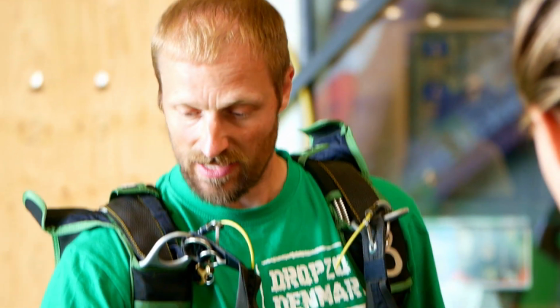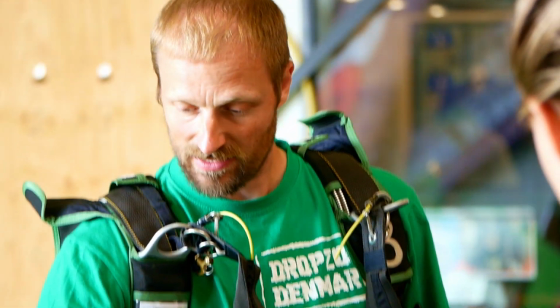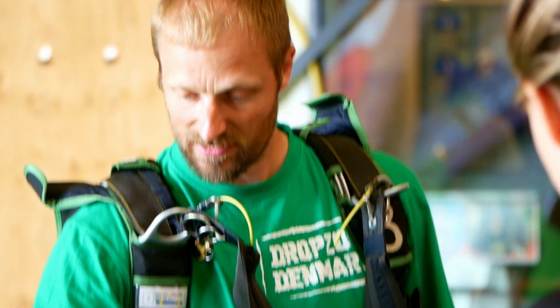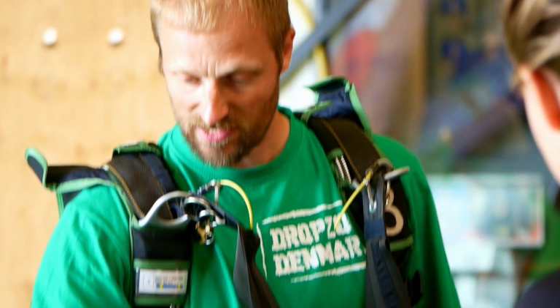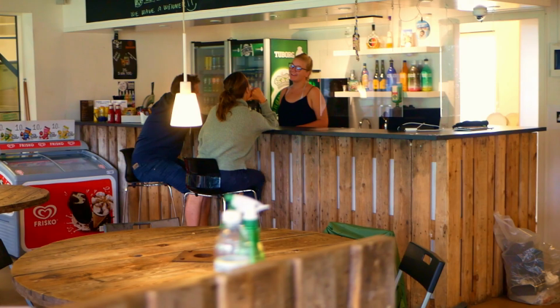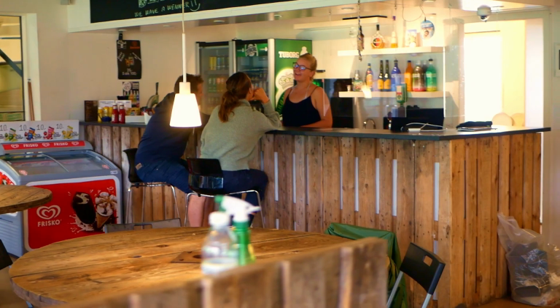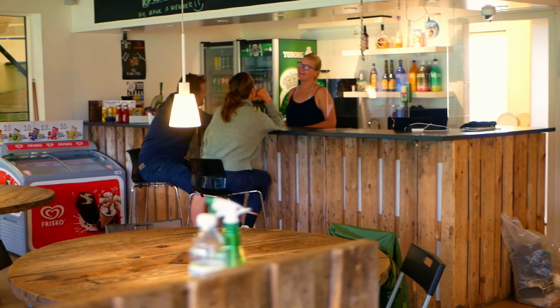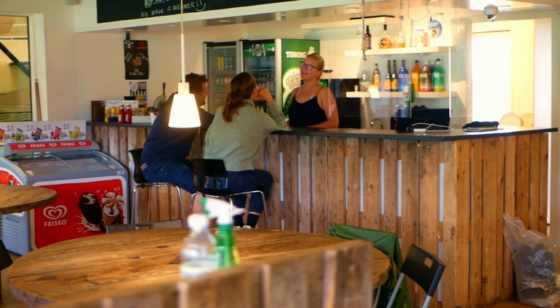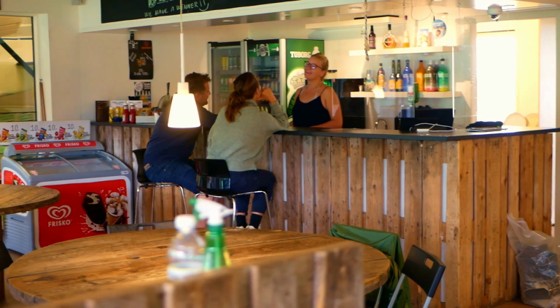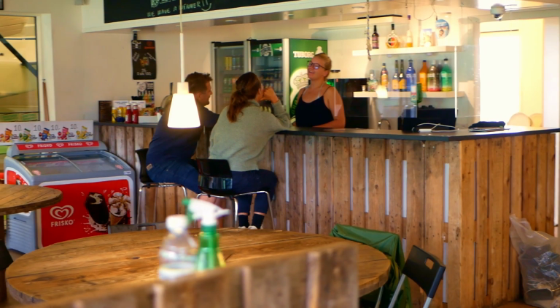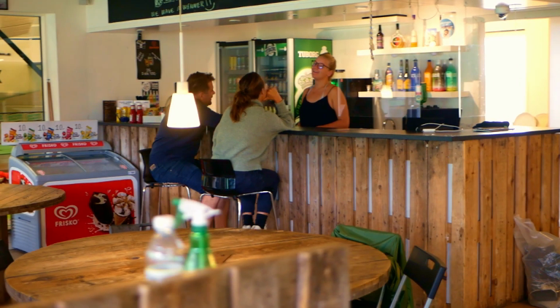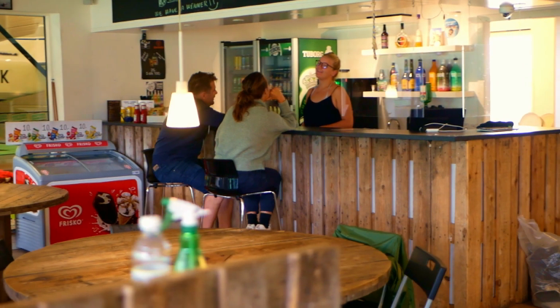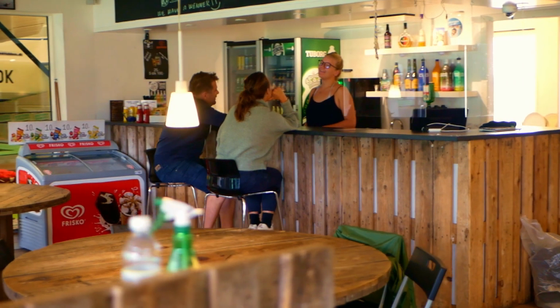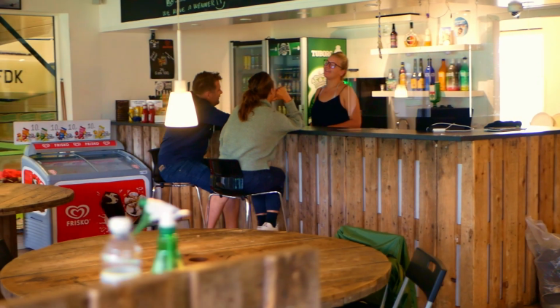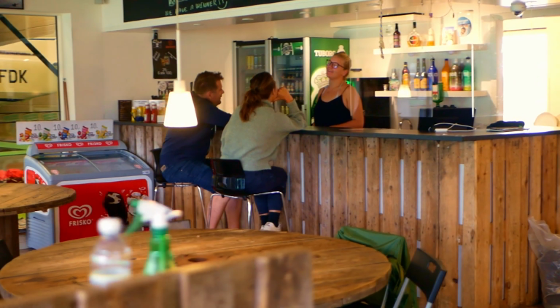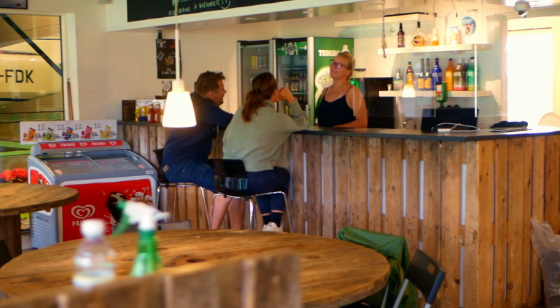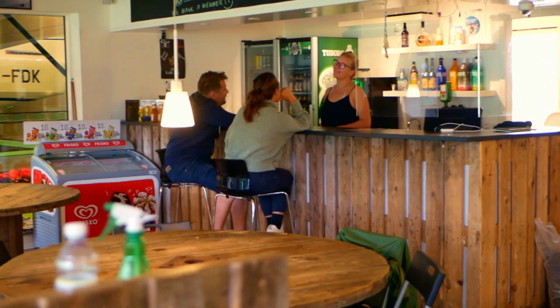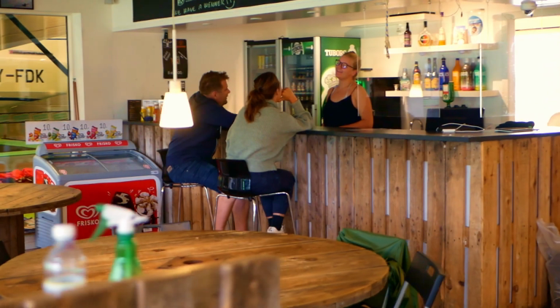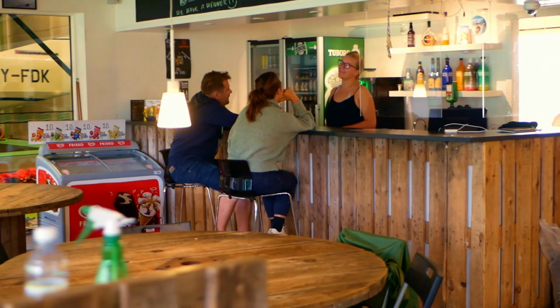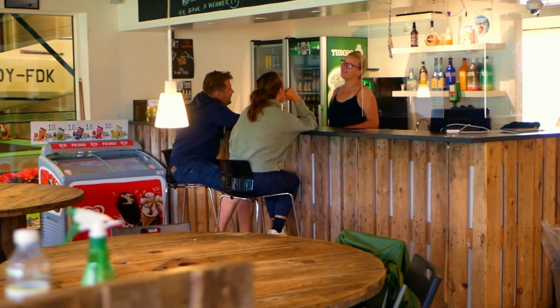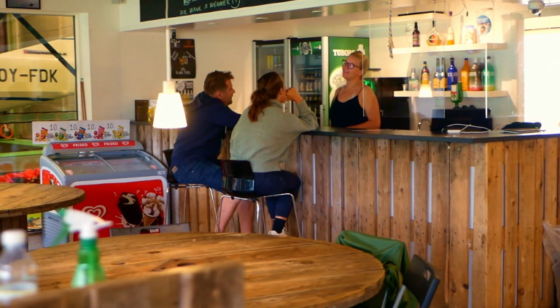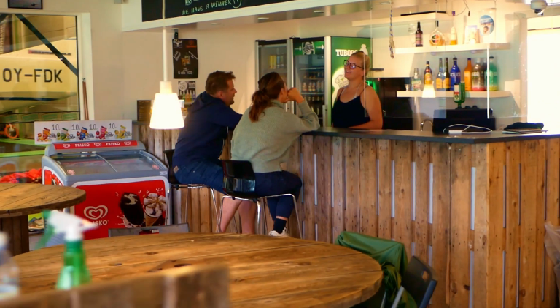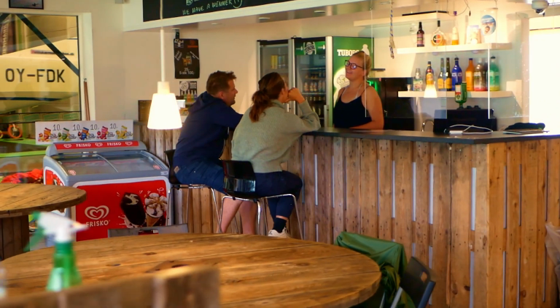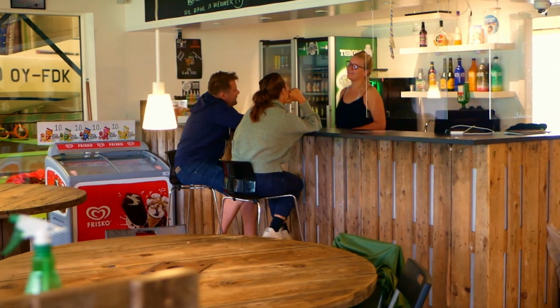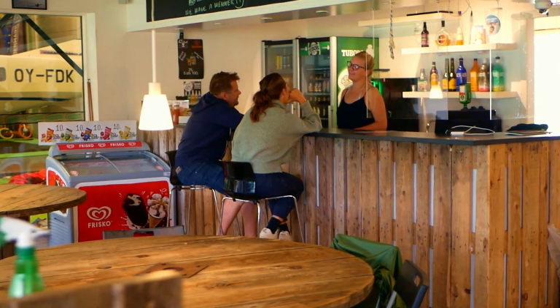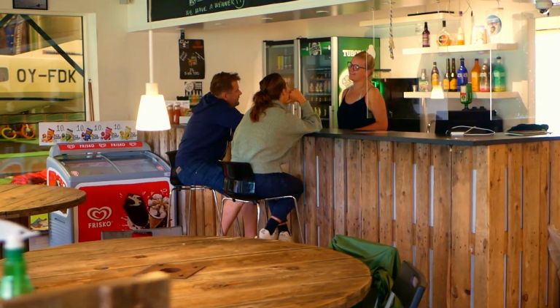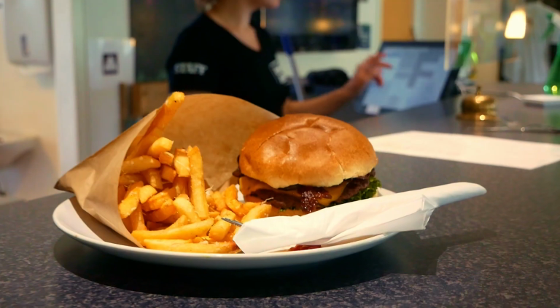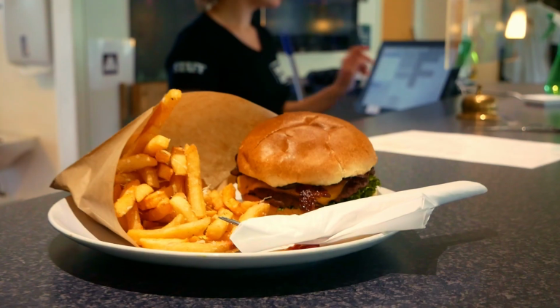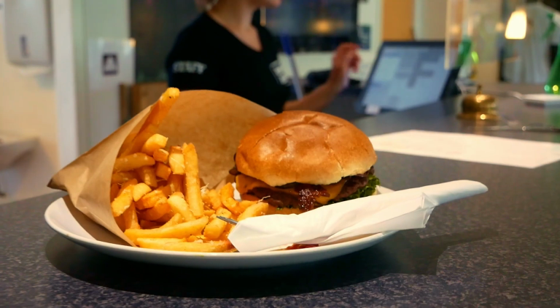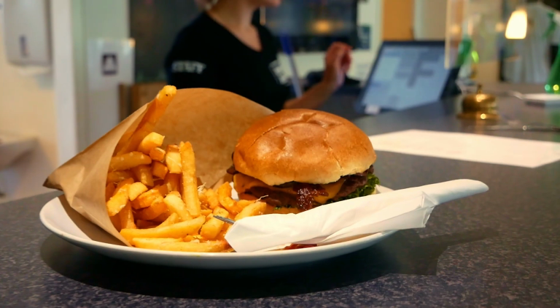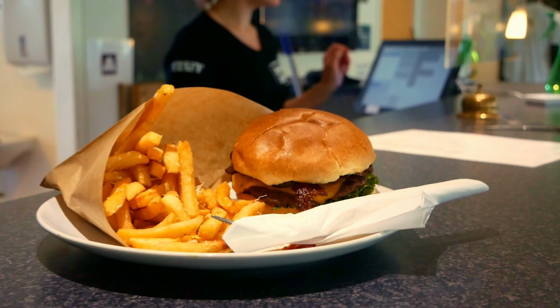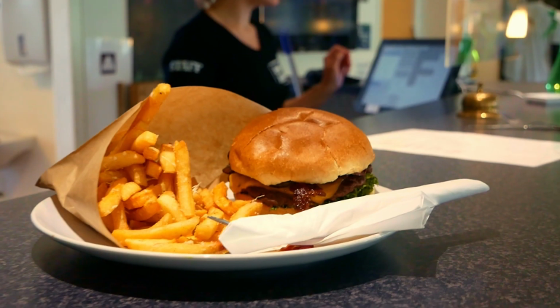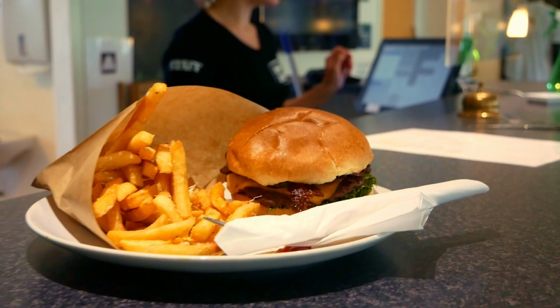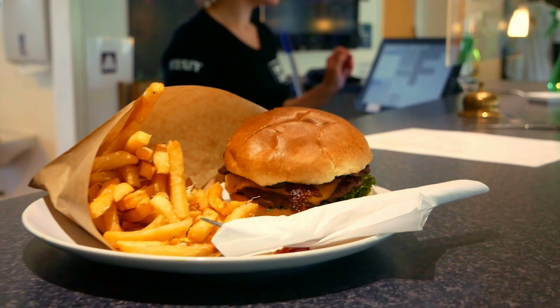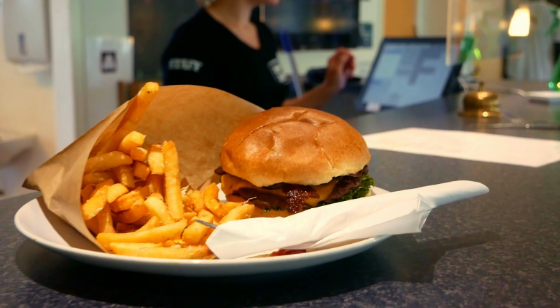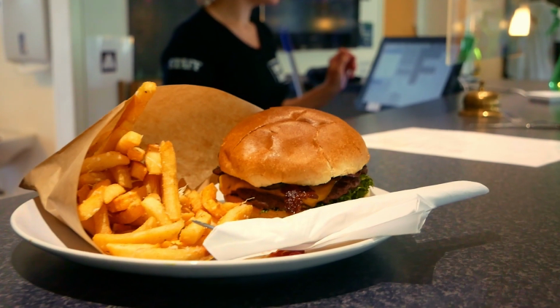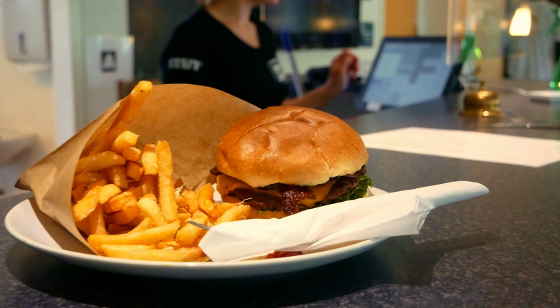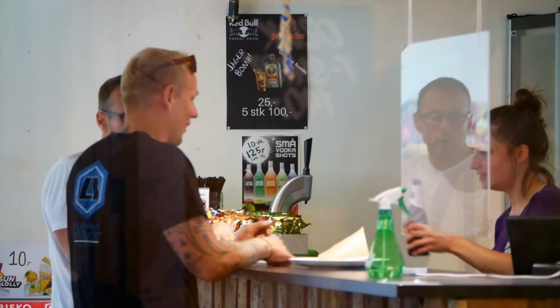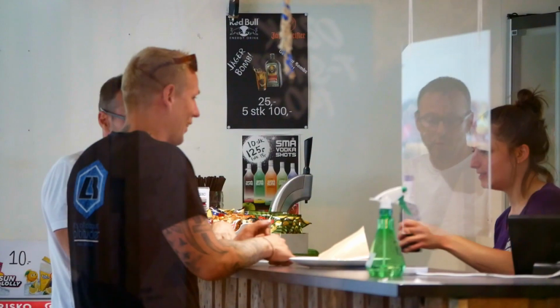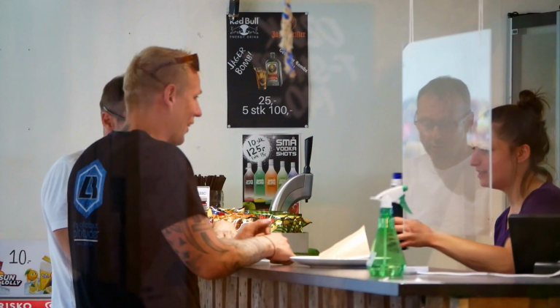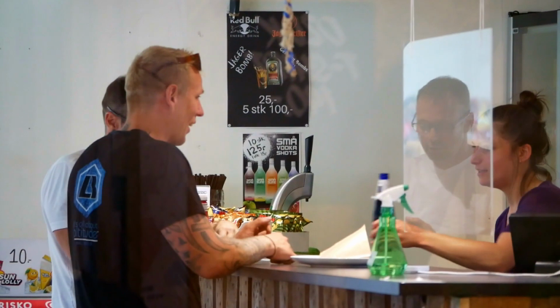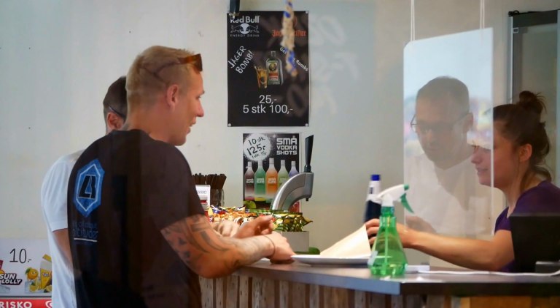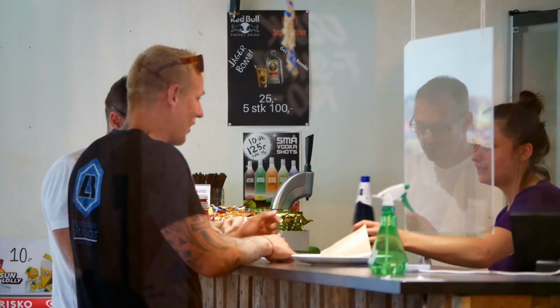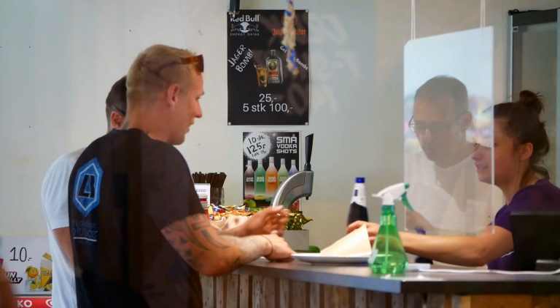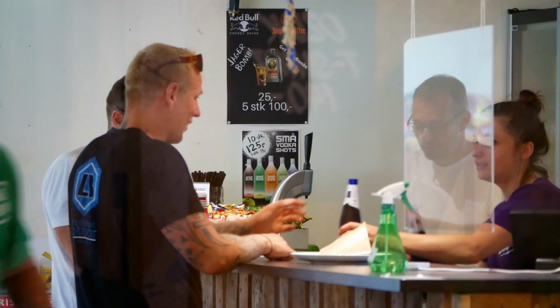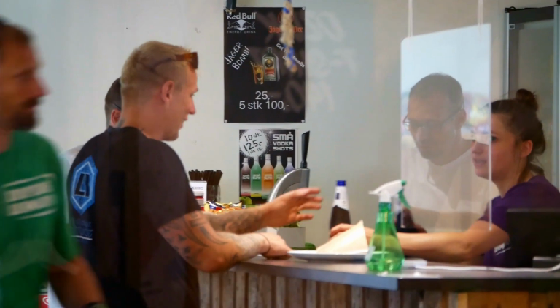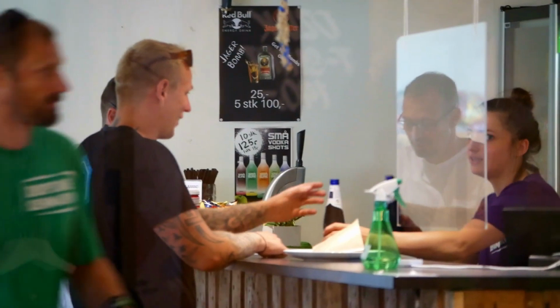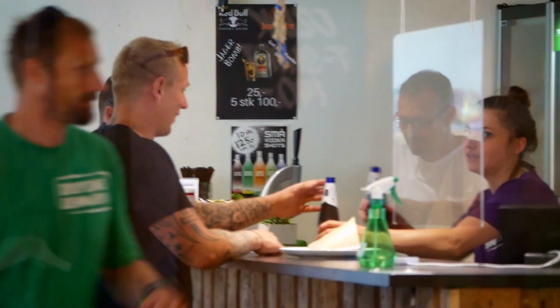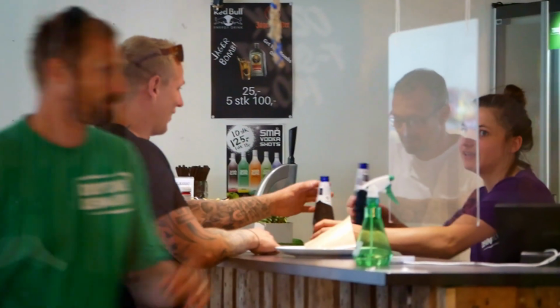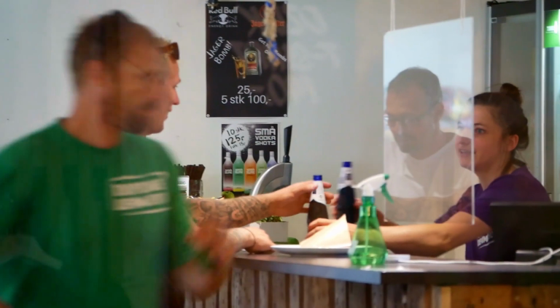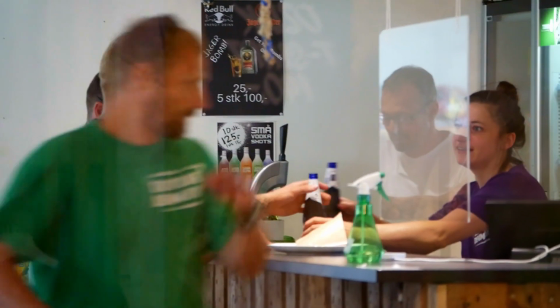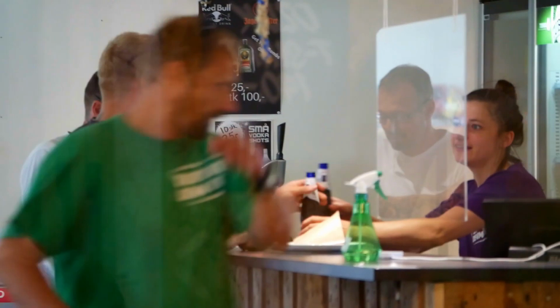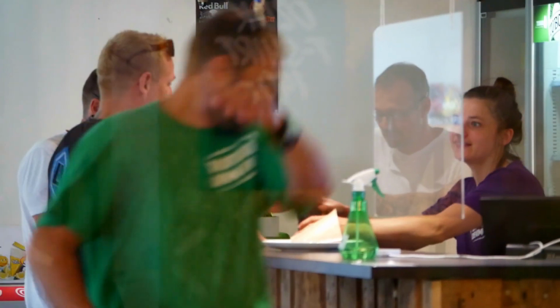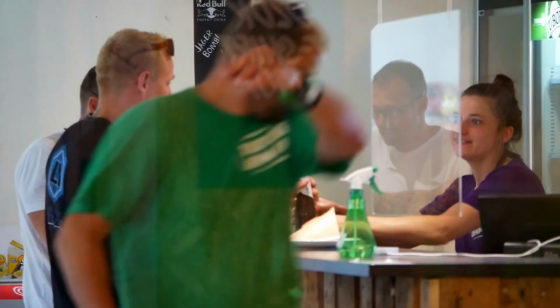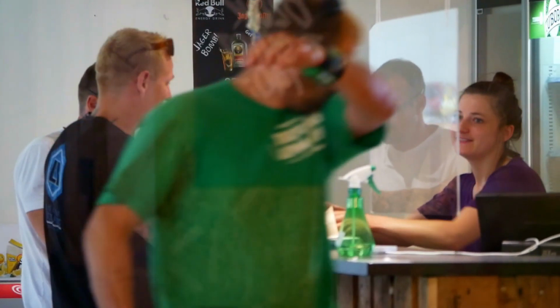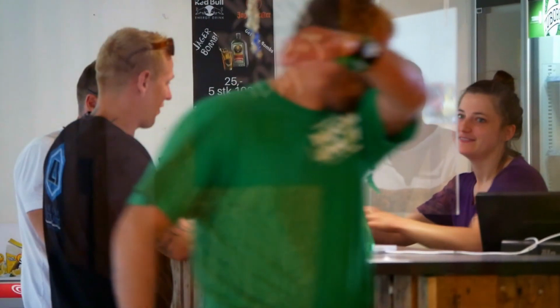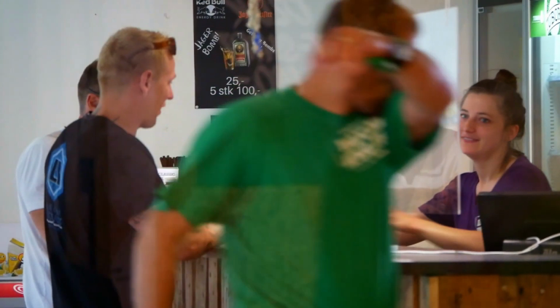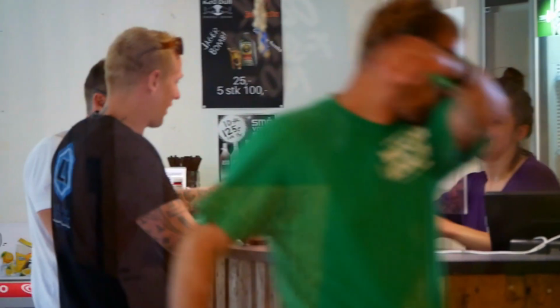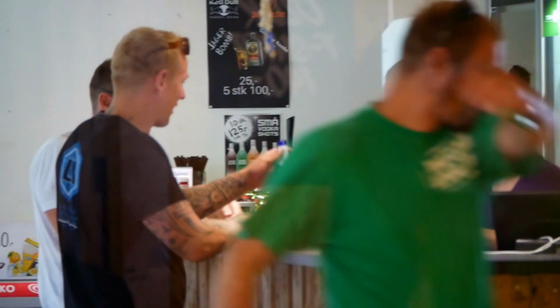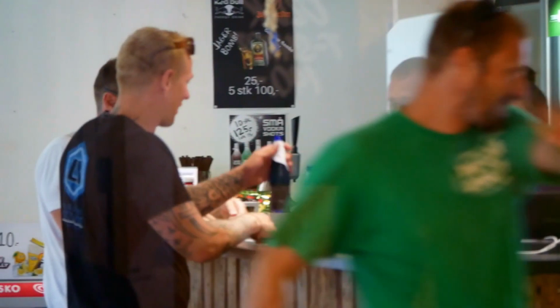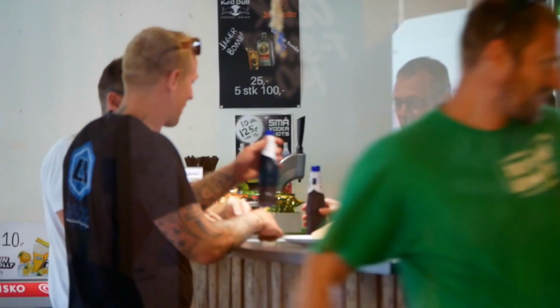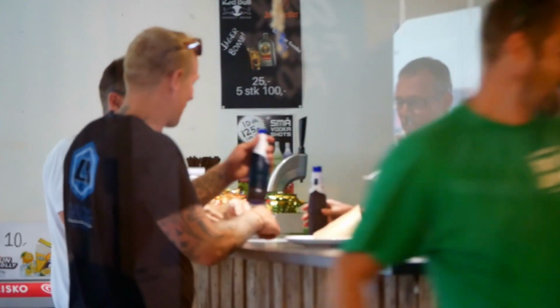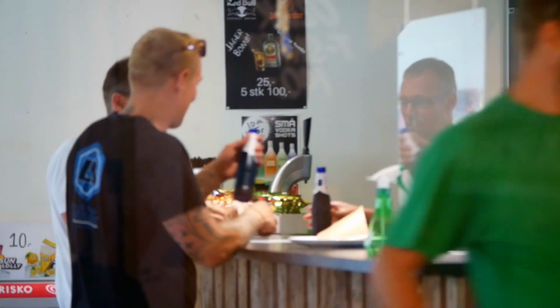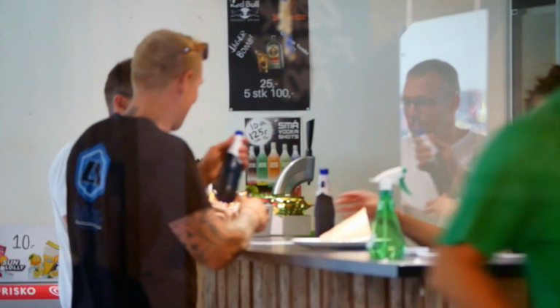Our cafe offers breakfast, lunch and dinner. We offer a range of delicious food and drinks for you to enjoy.